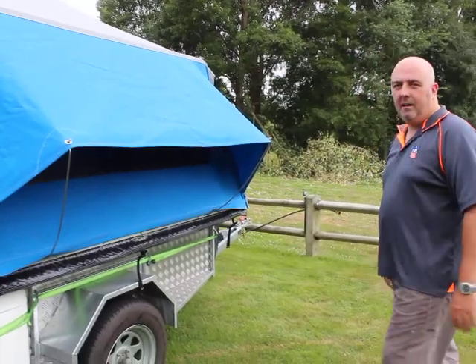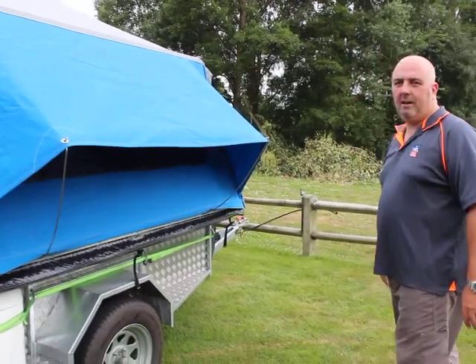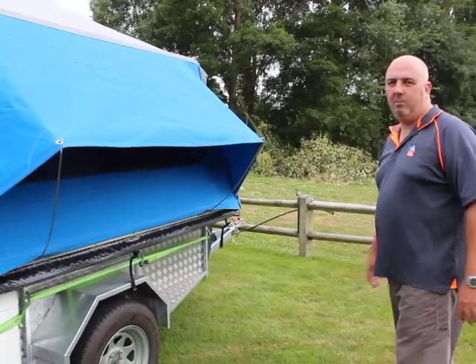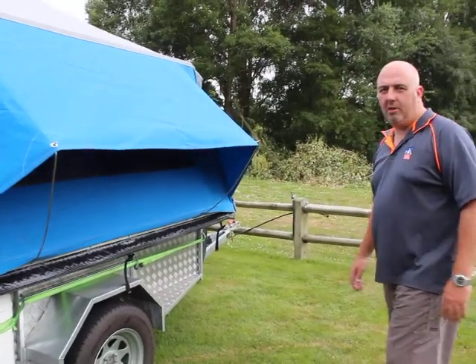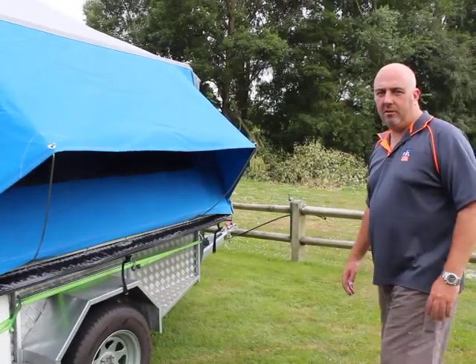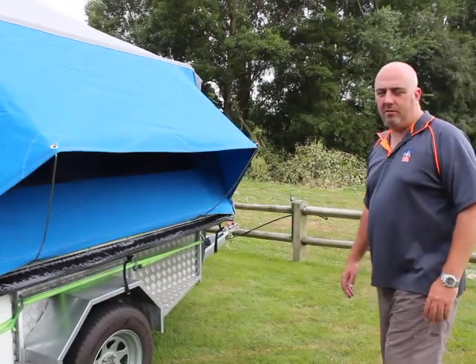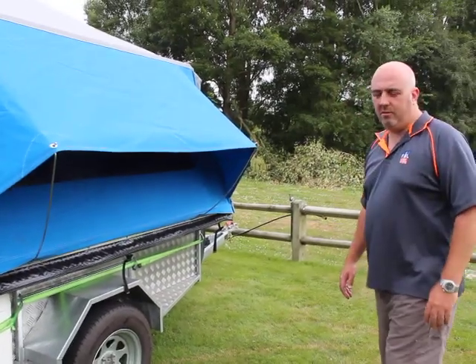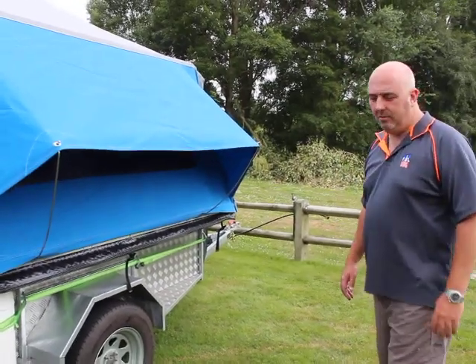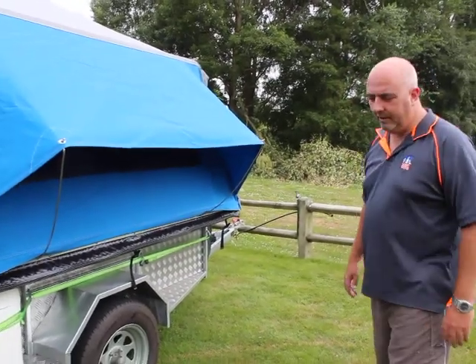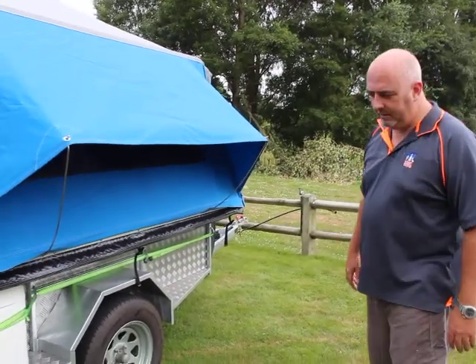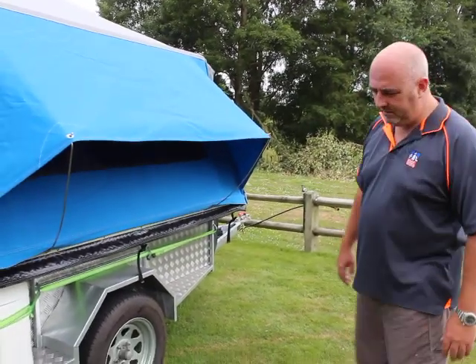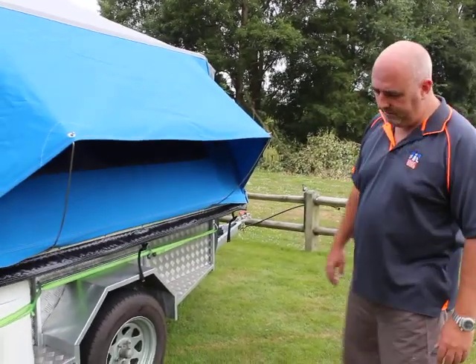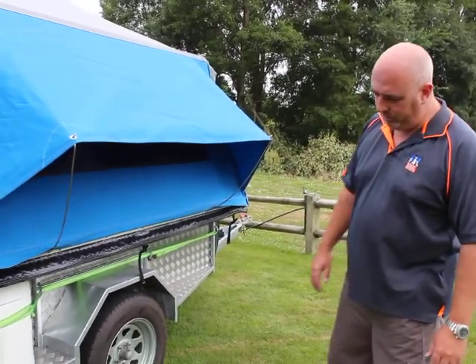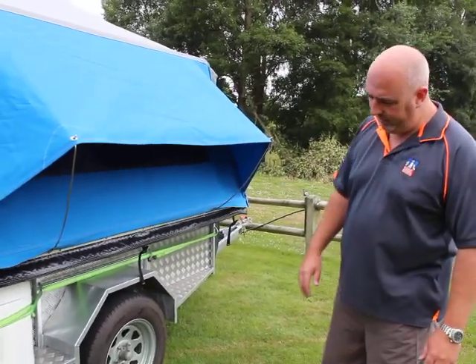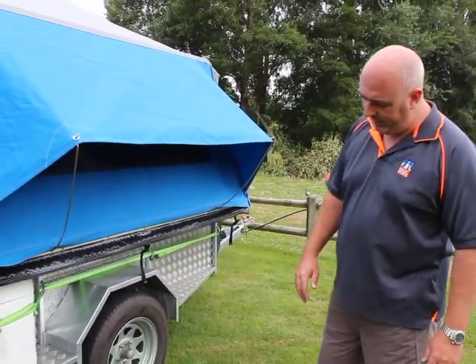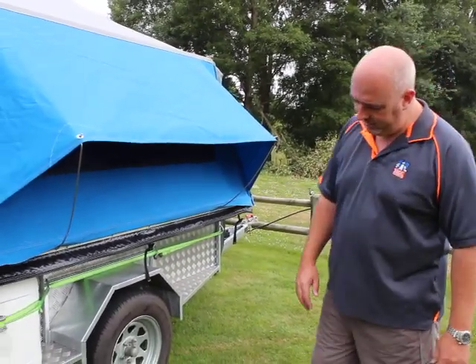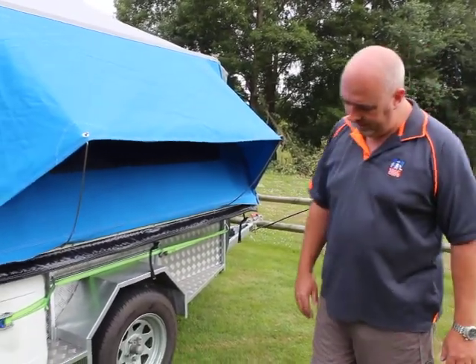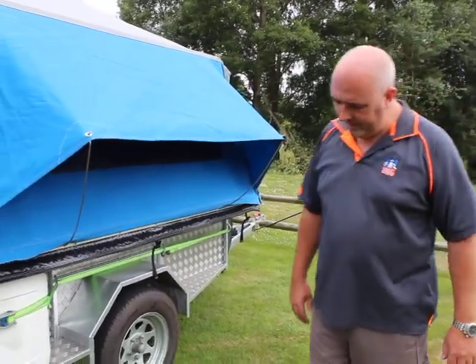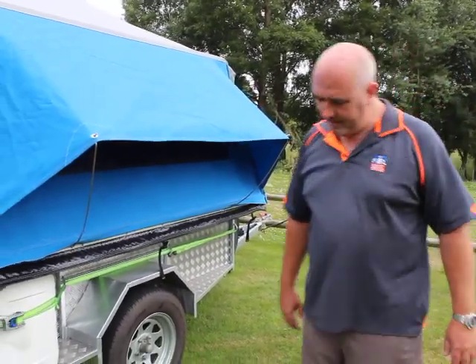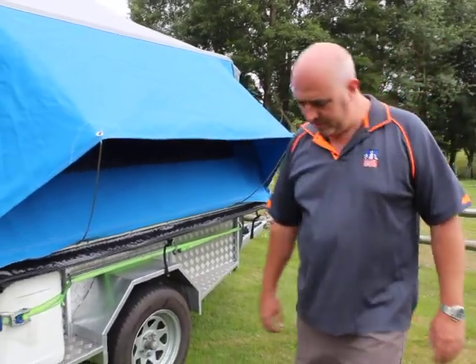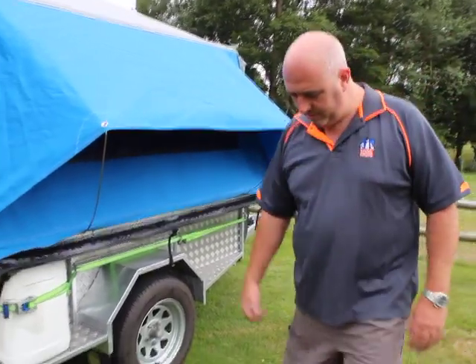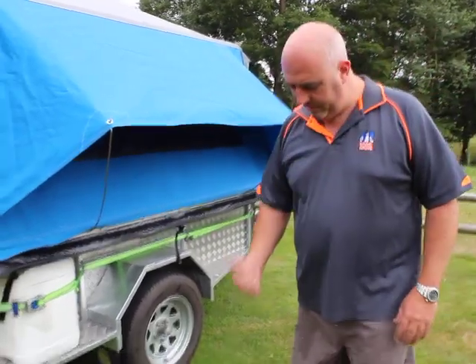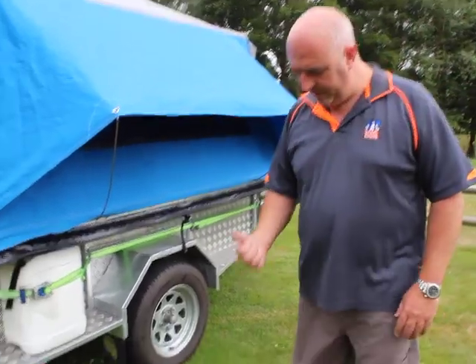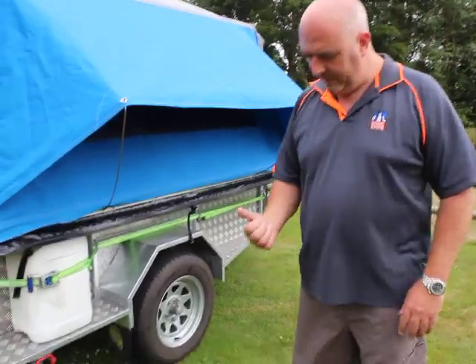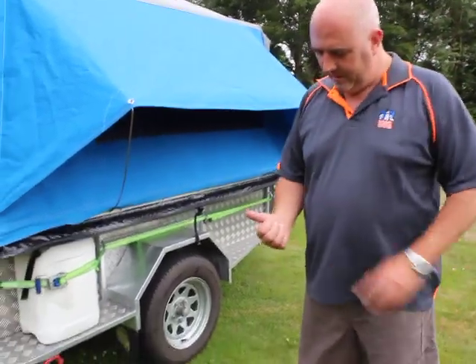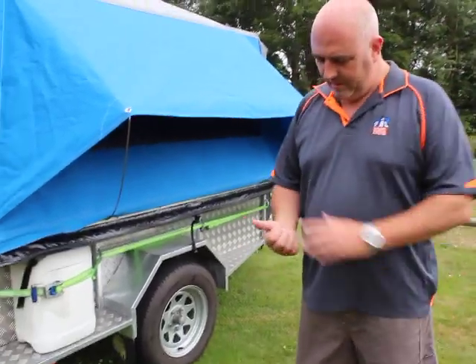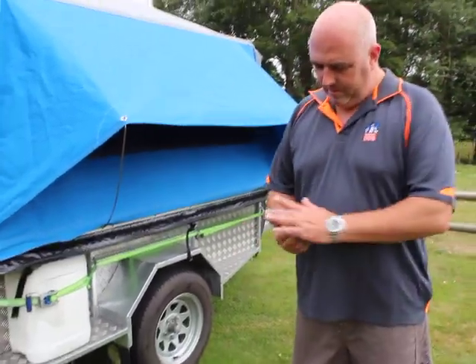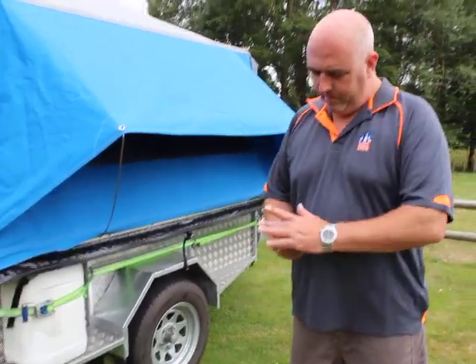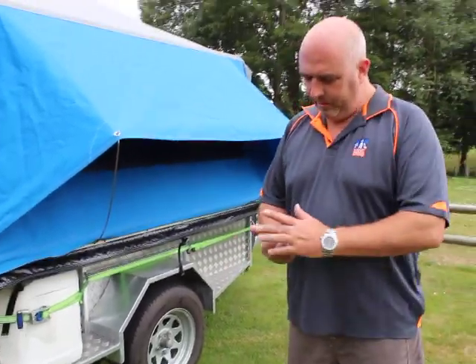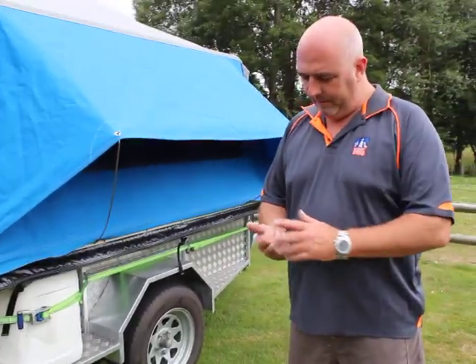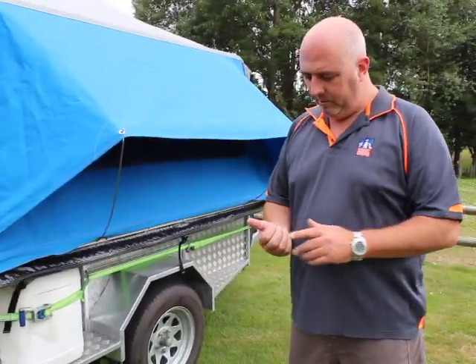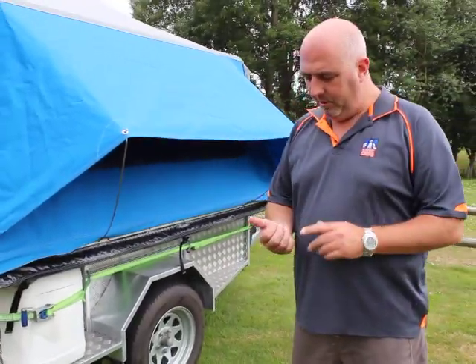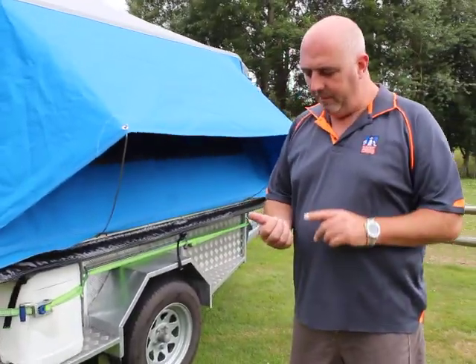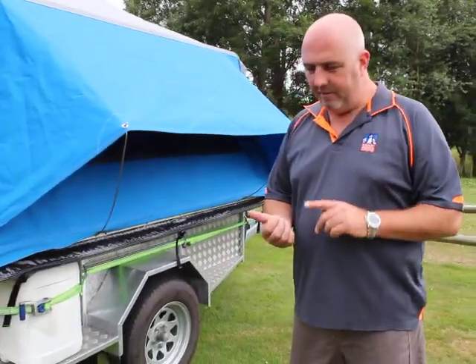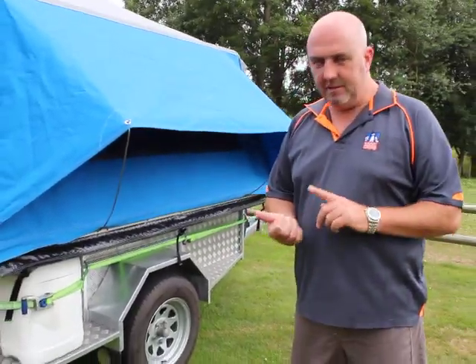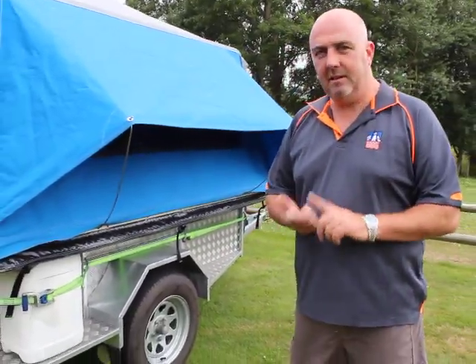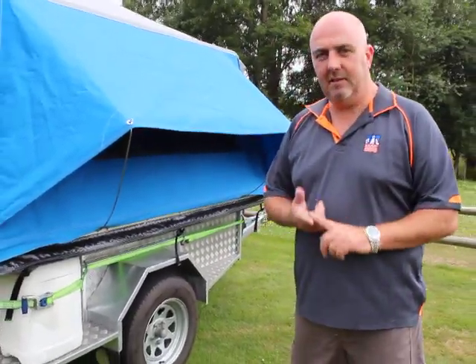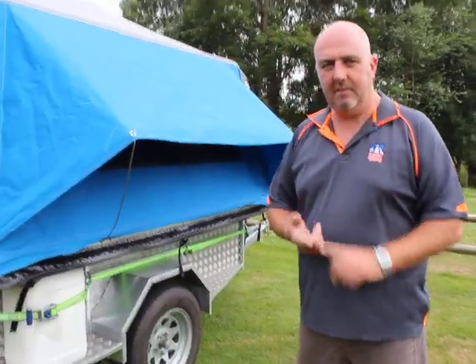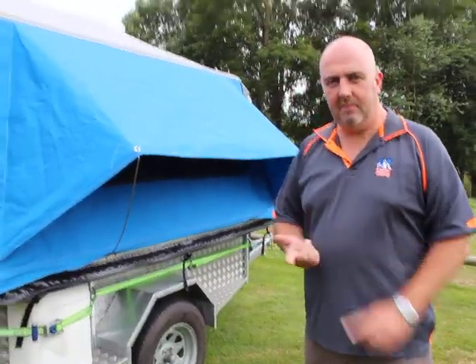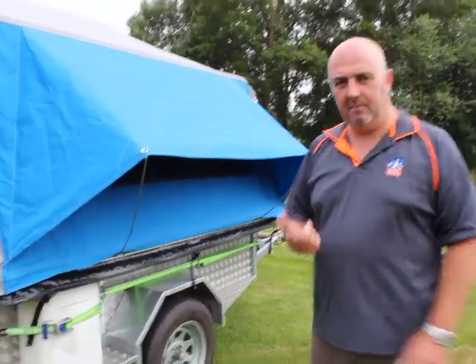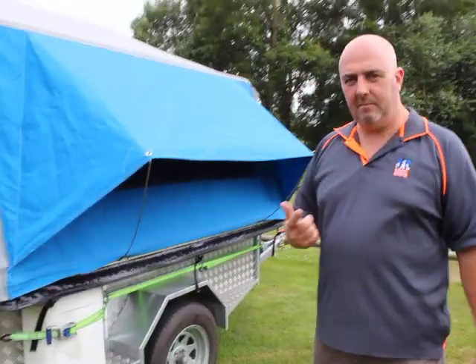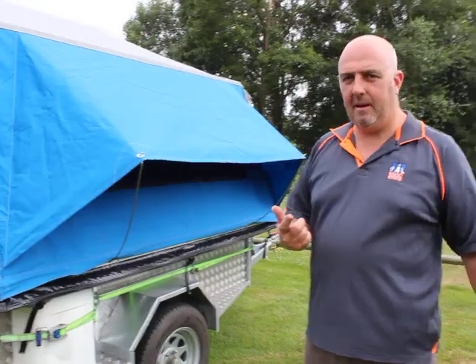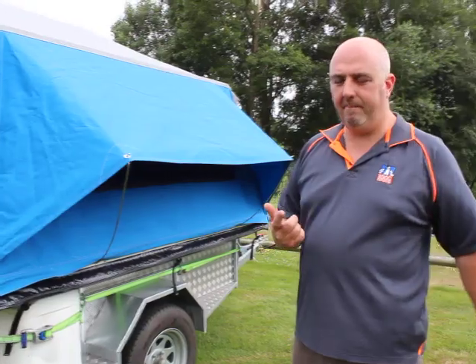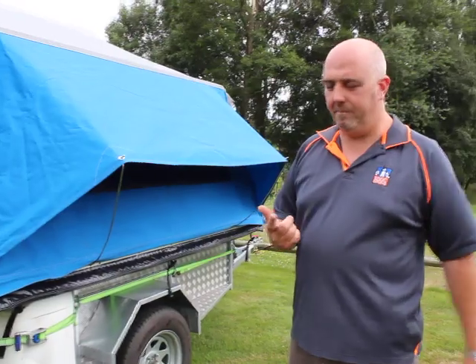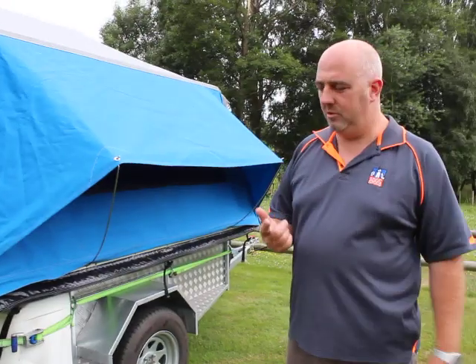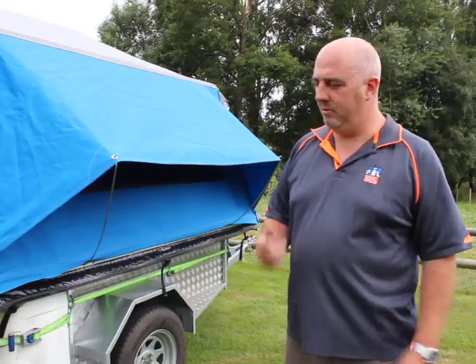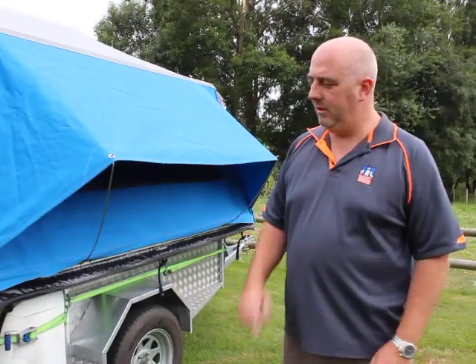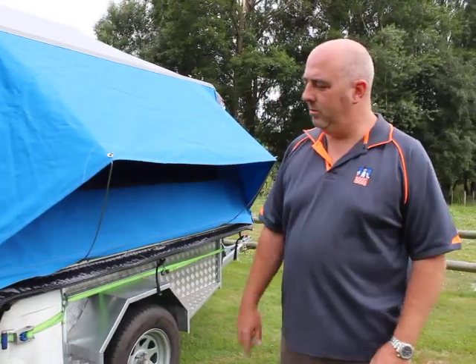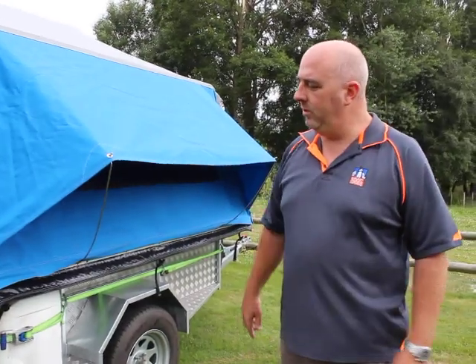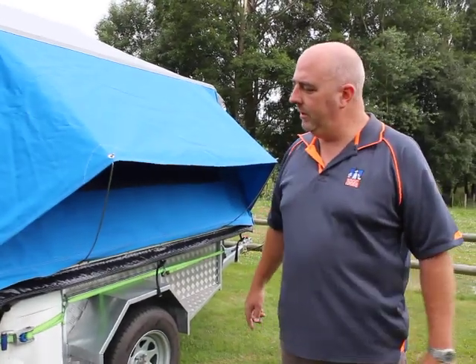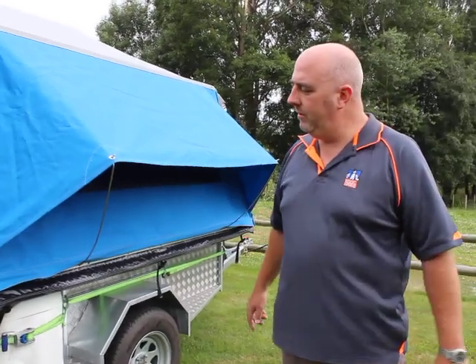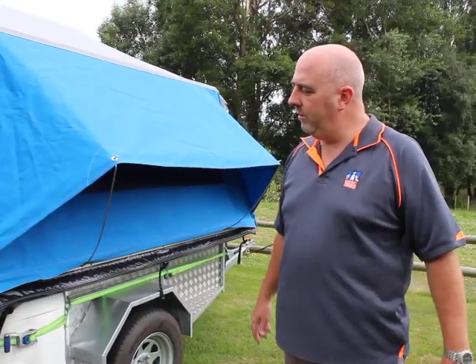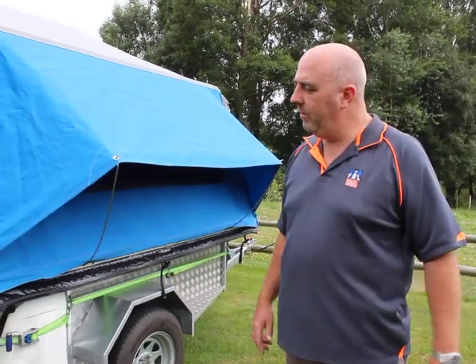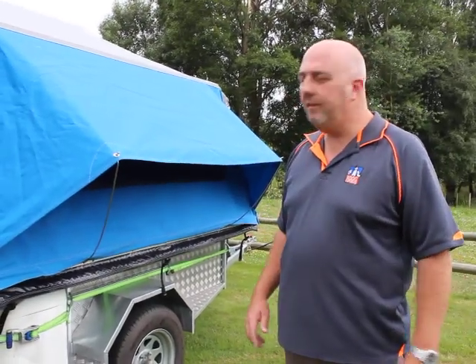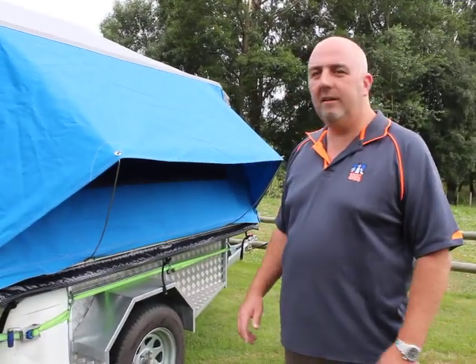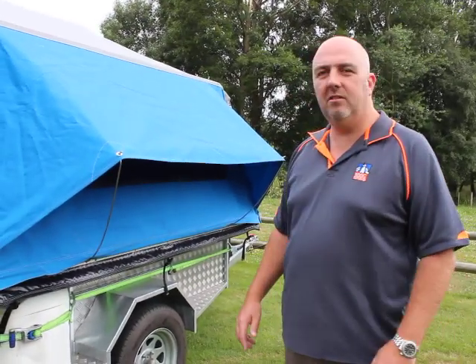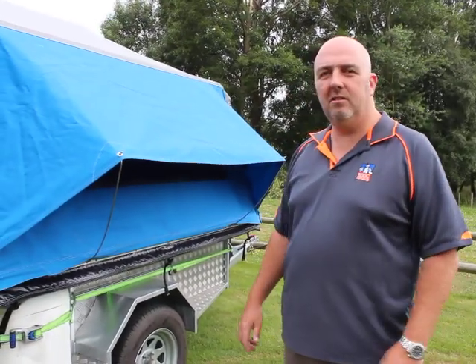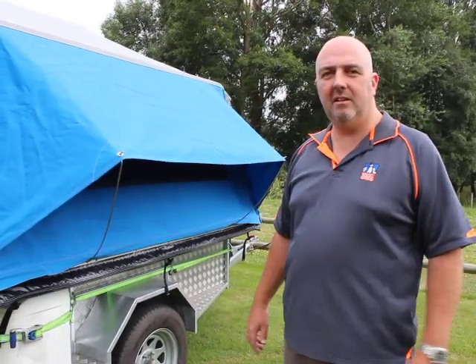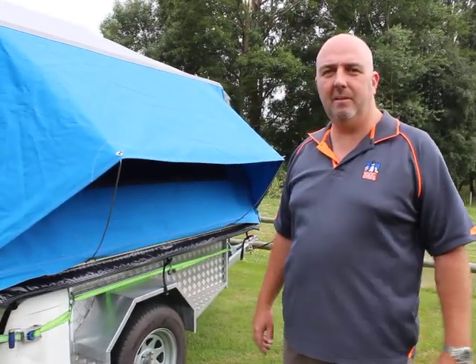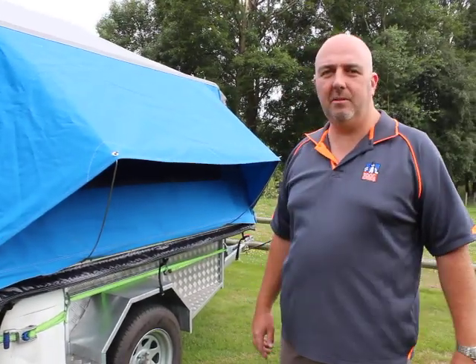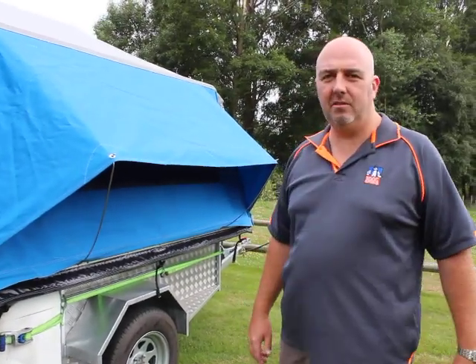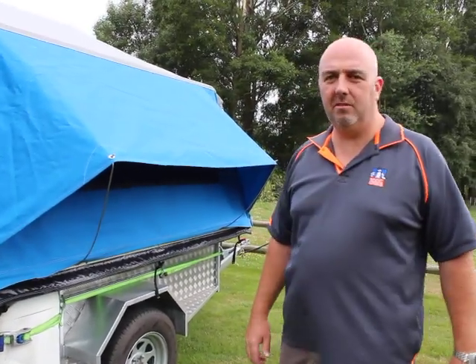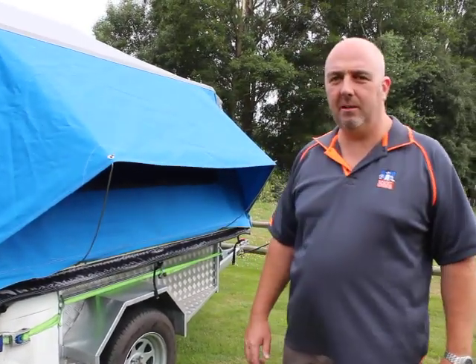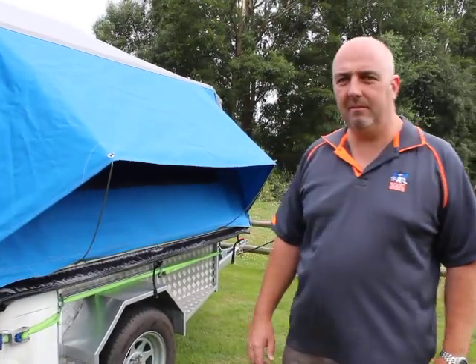We'll go through some more videos later. We'll be putting up the rover tent and doing an awning on one of these campers as well.